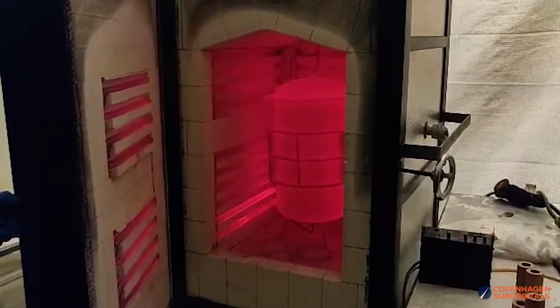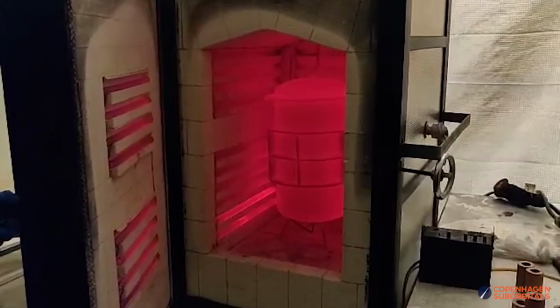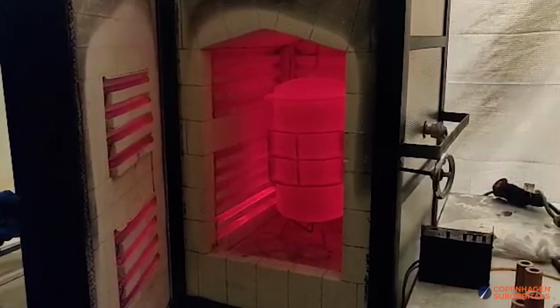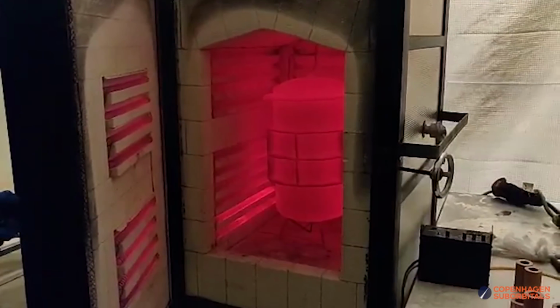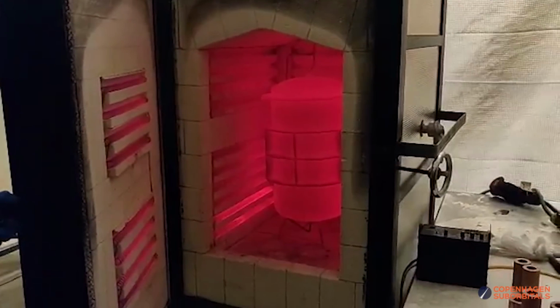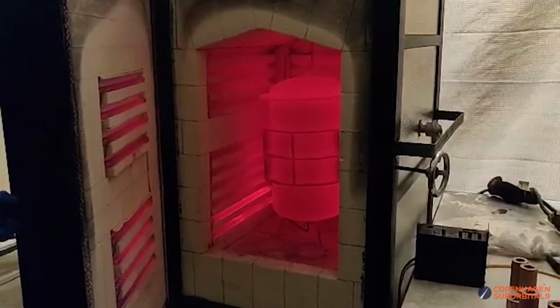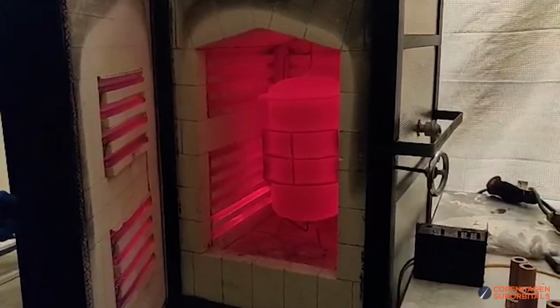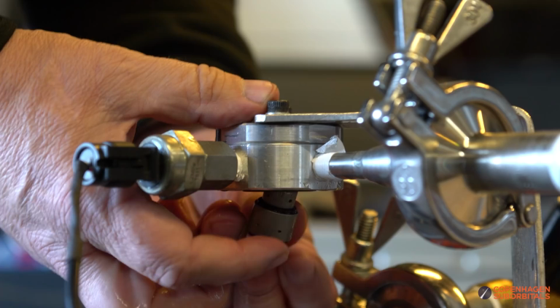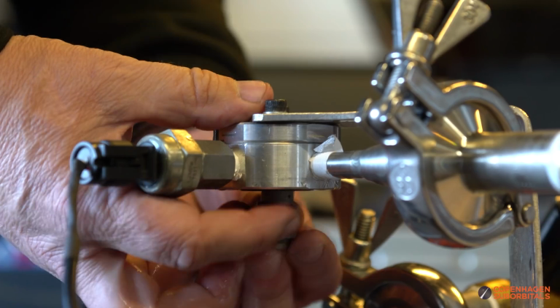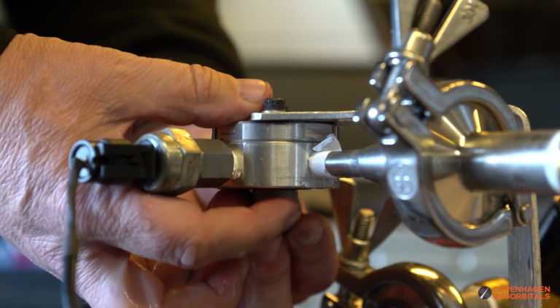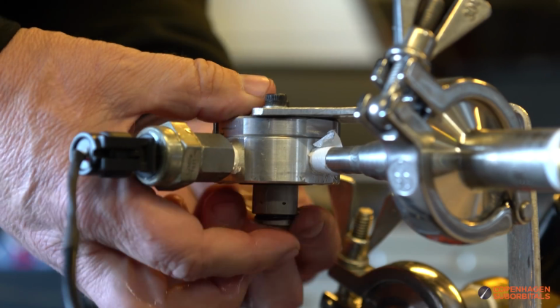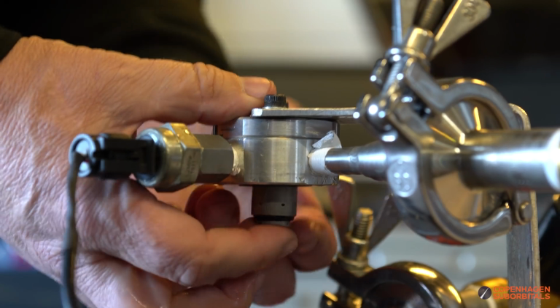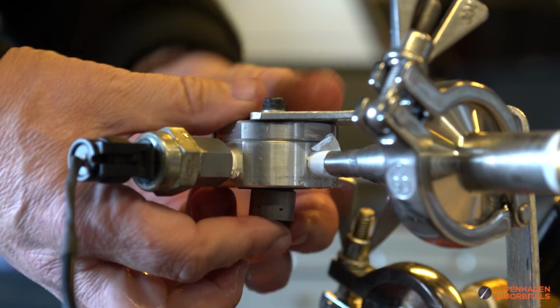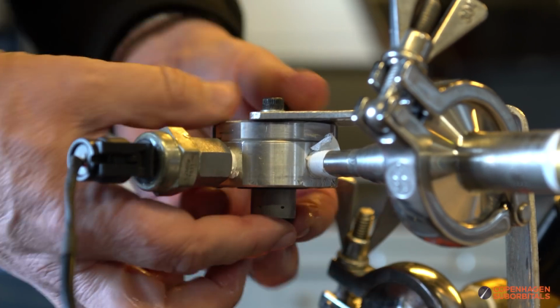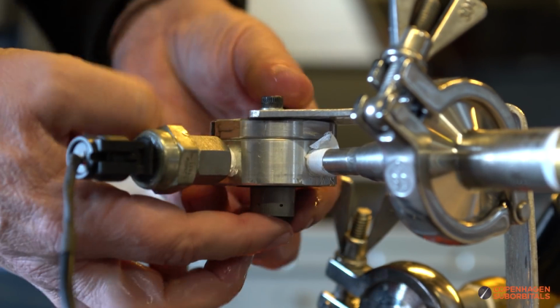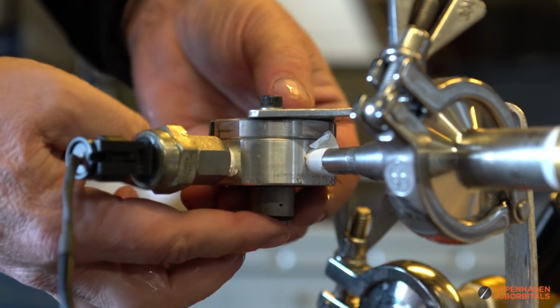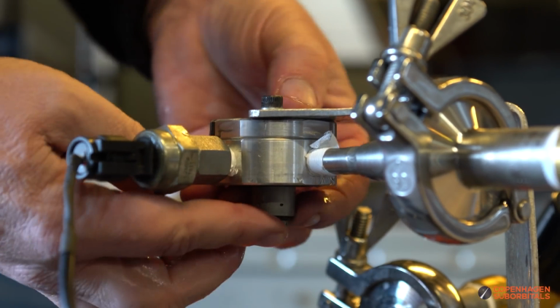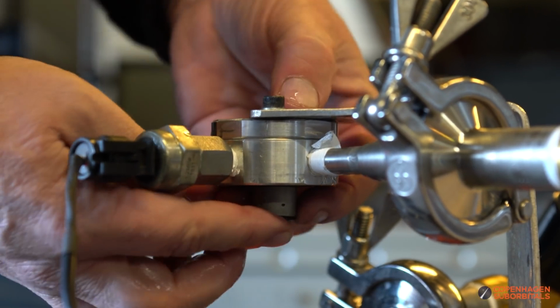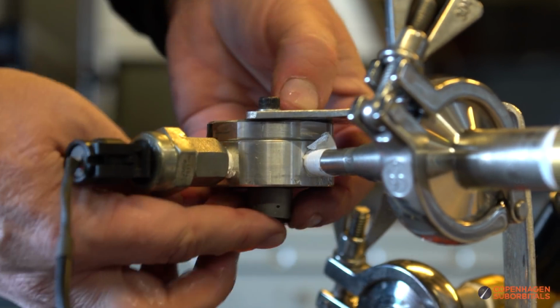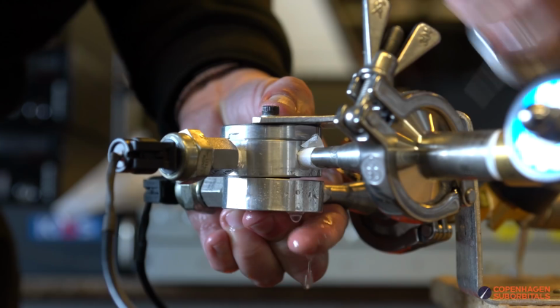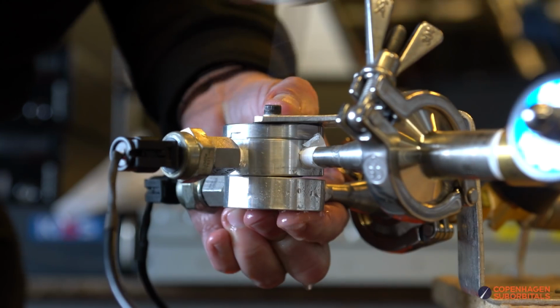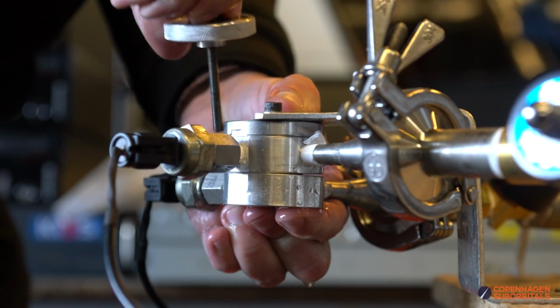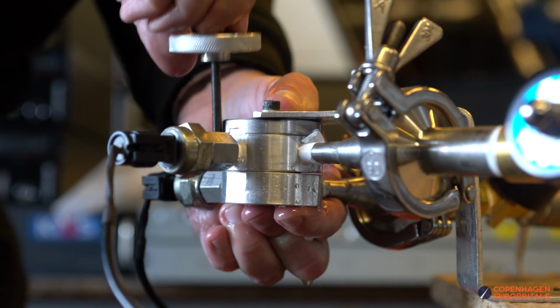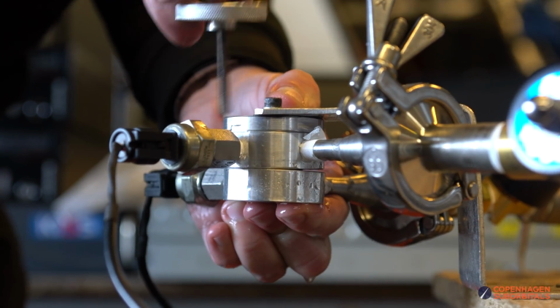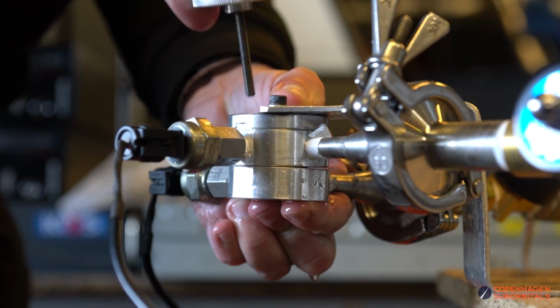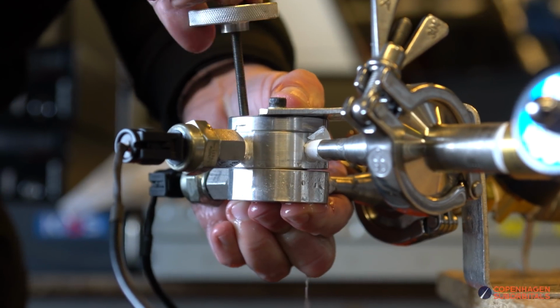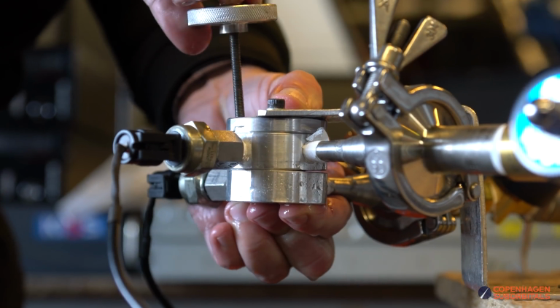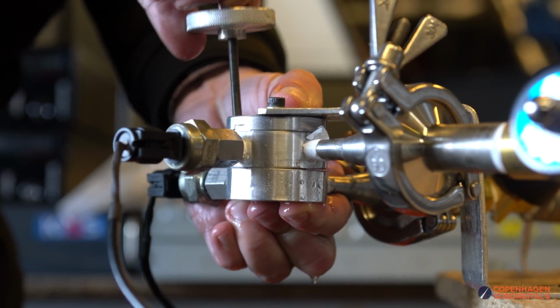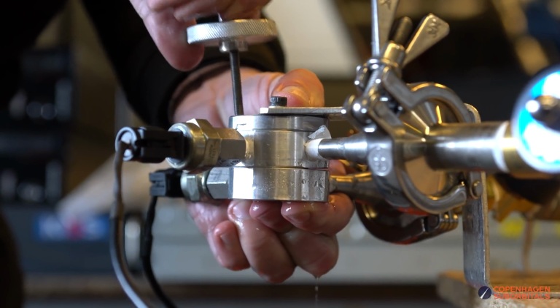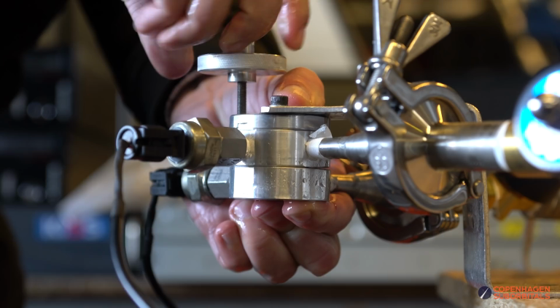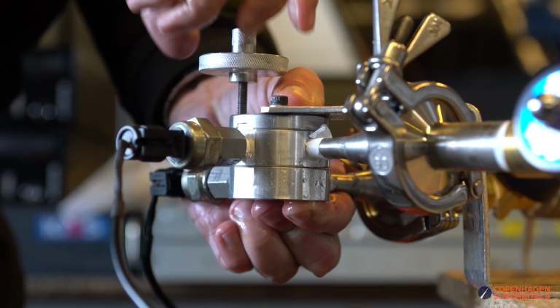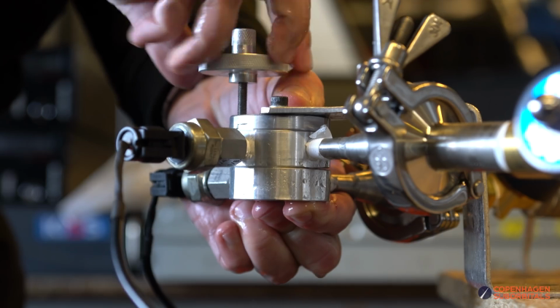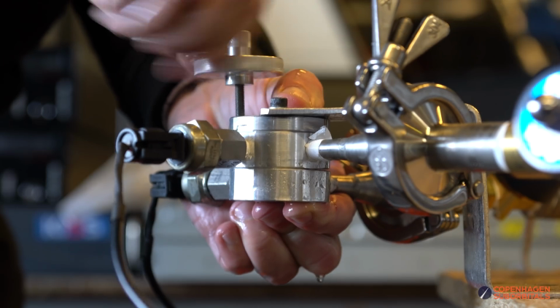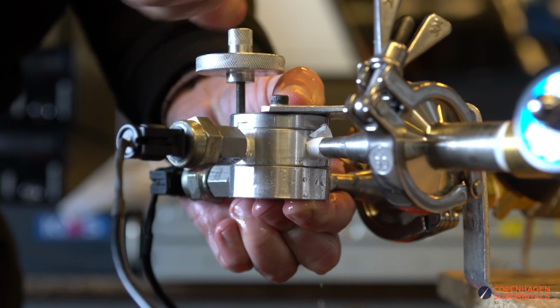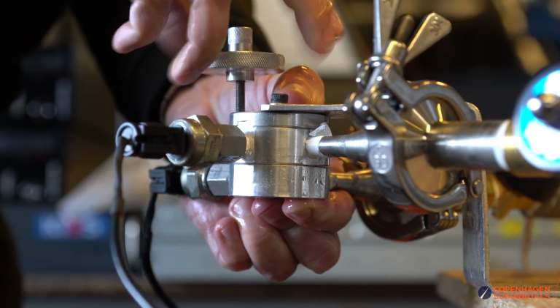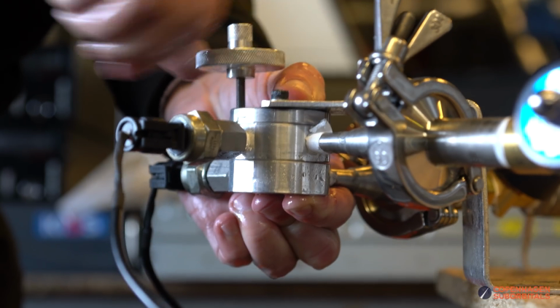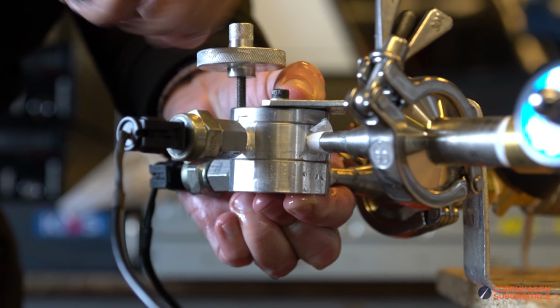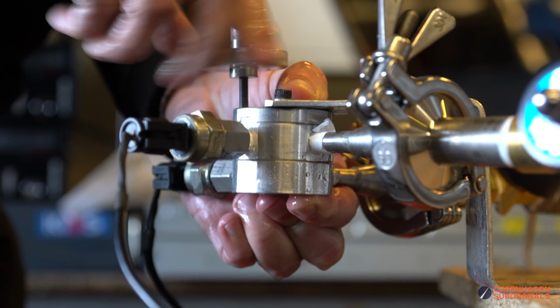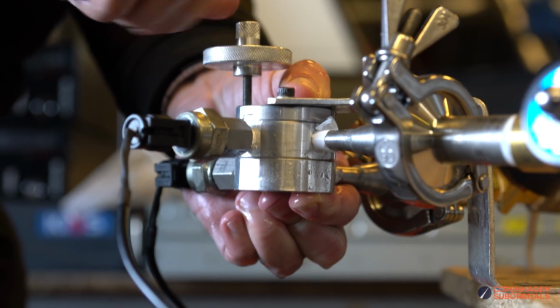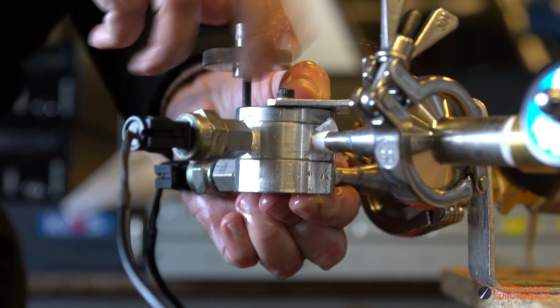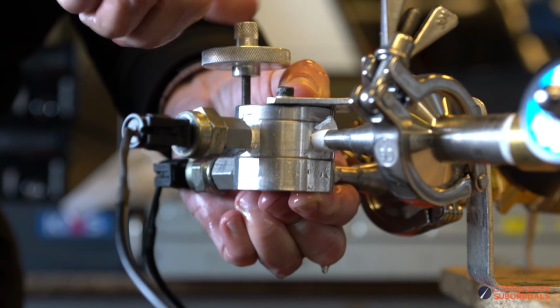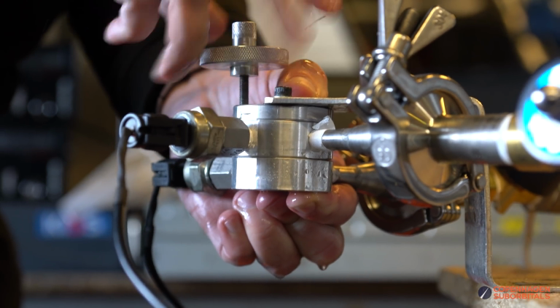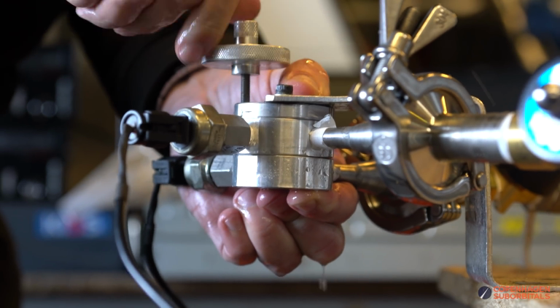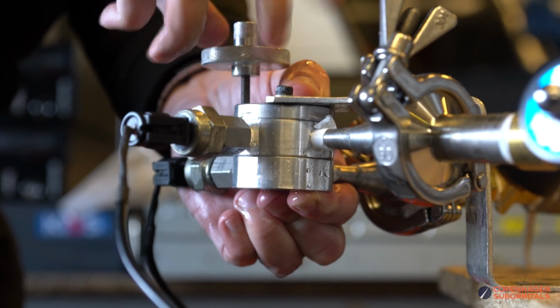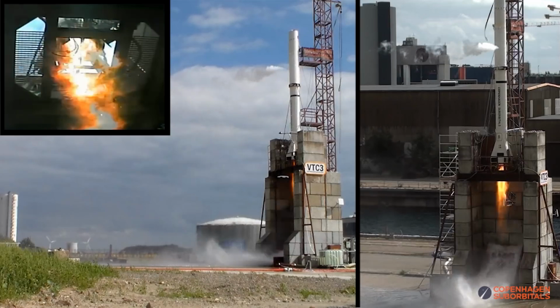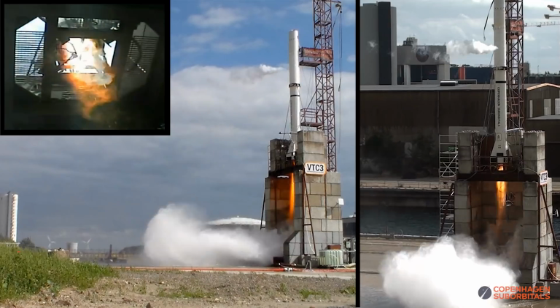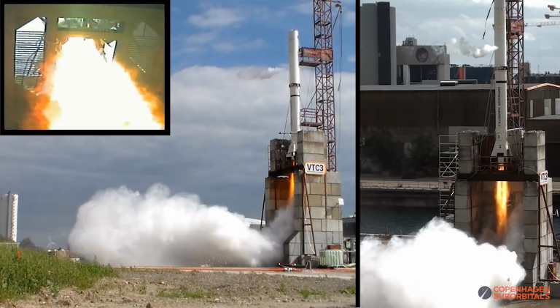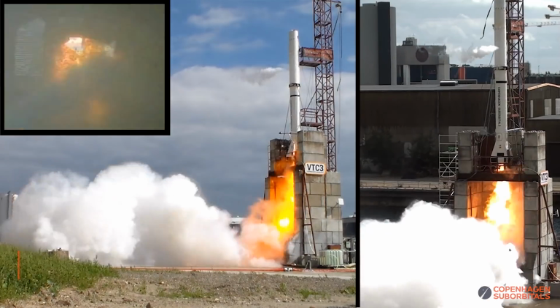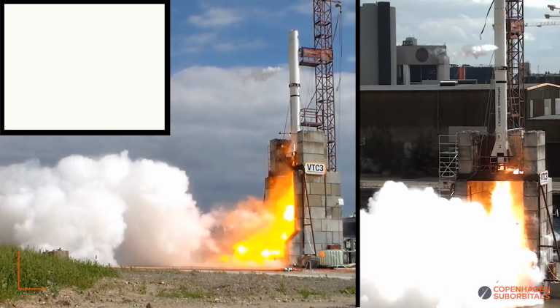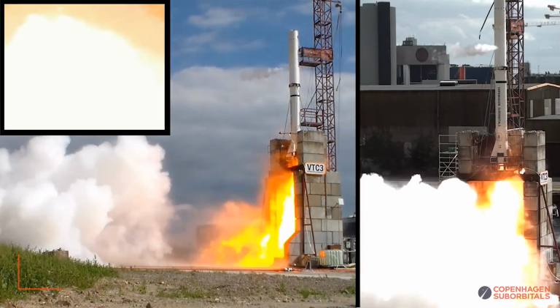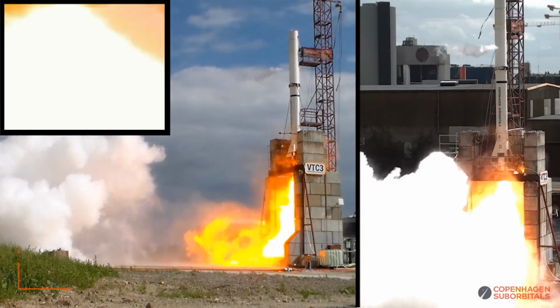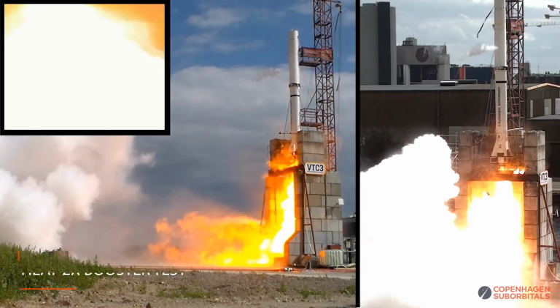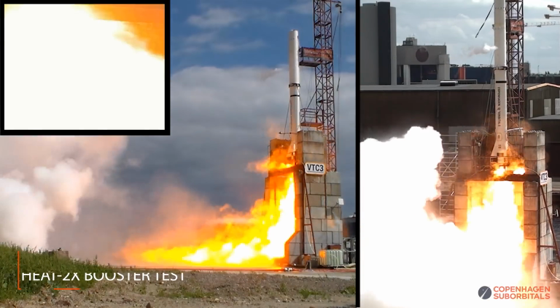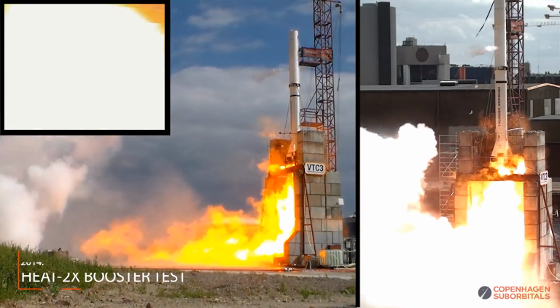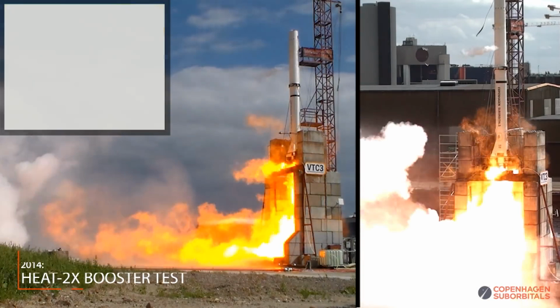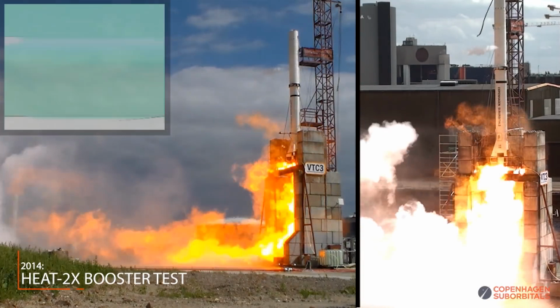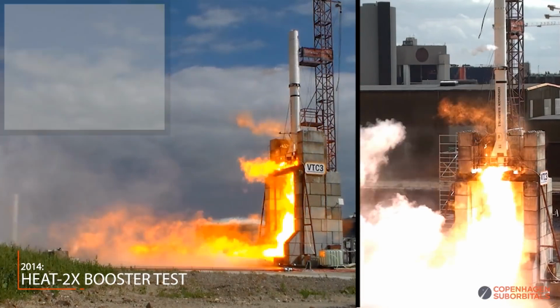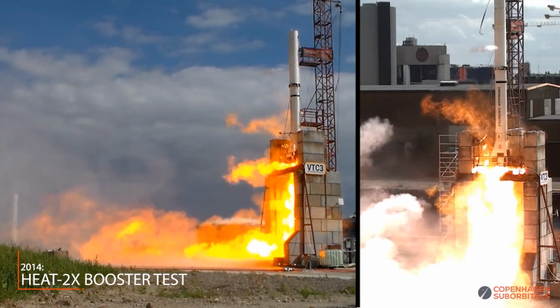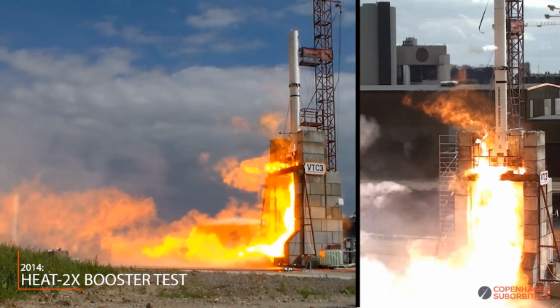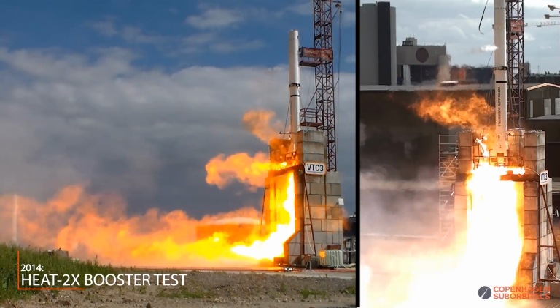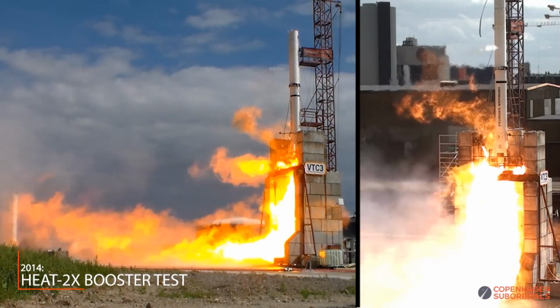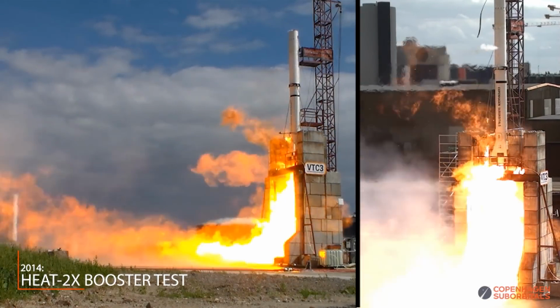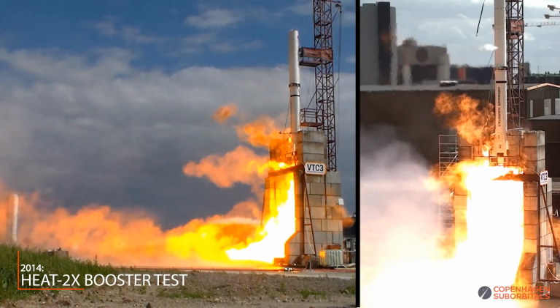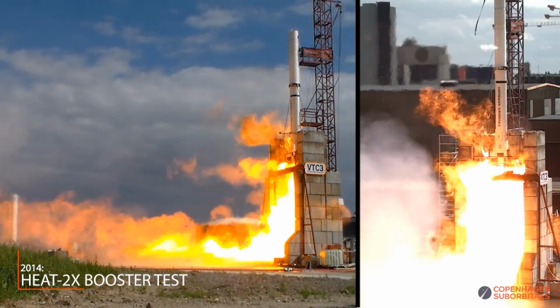Besides that, we'll guide you through our updated quality assurance measures to reduce our chances of seeing engine-rich combustion in our upcoming static fires.